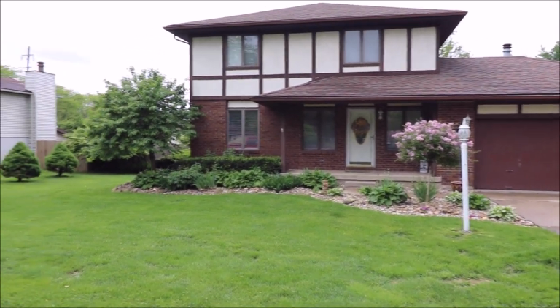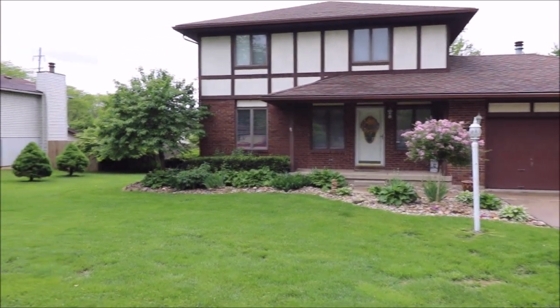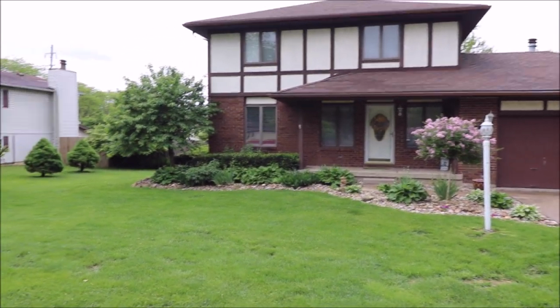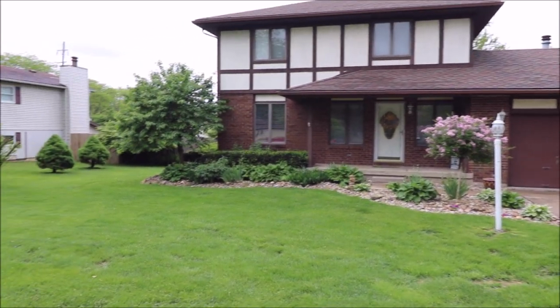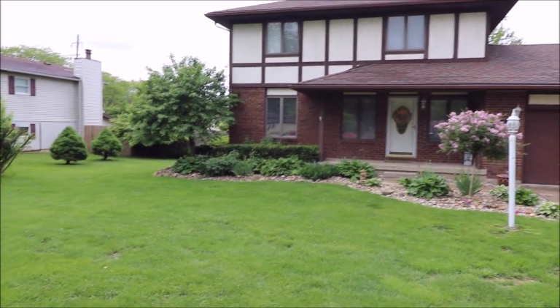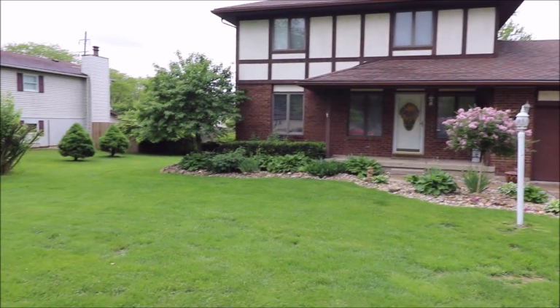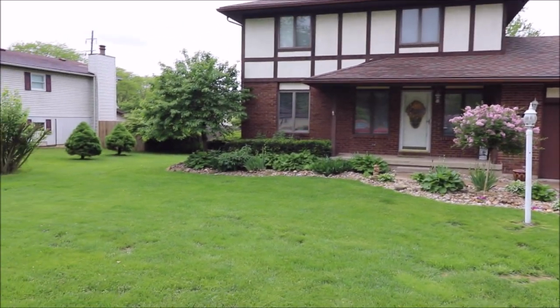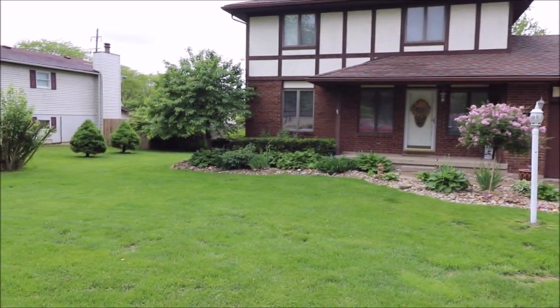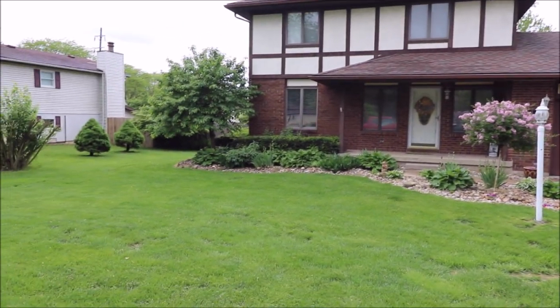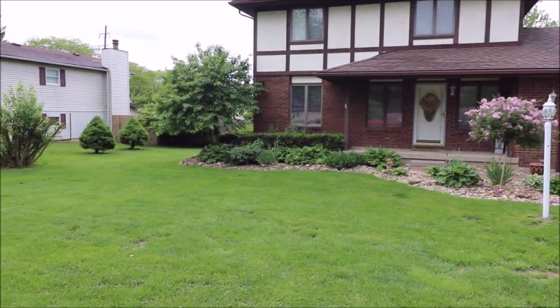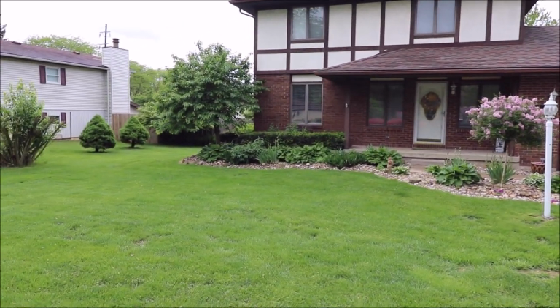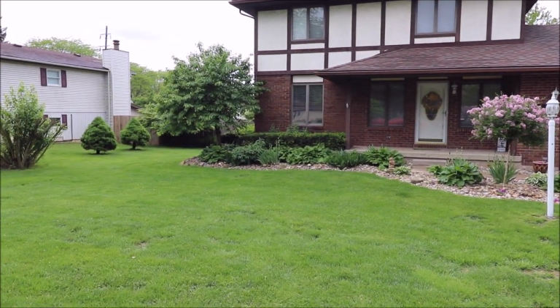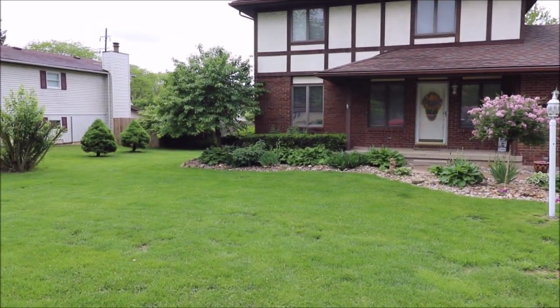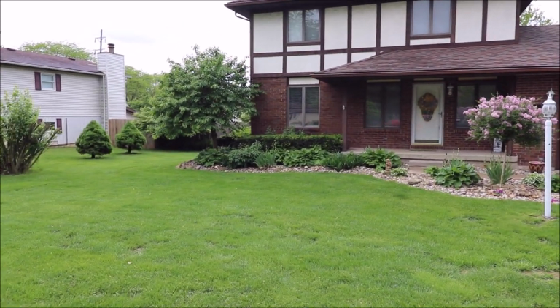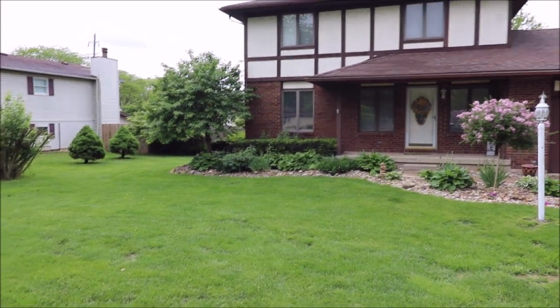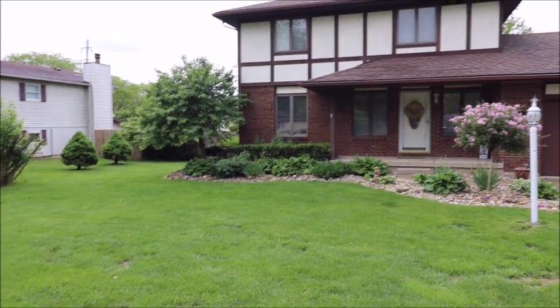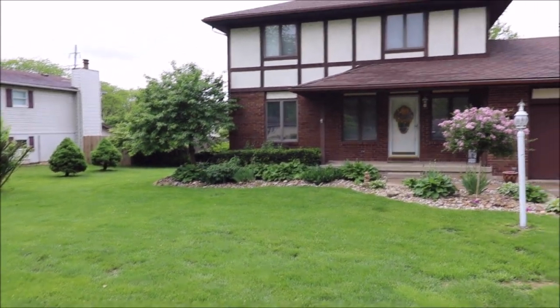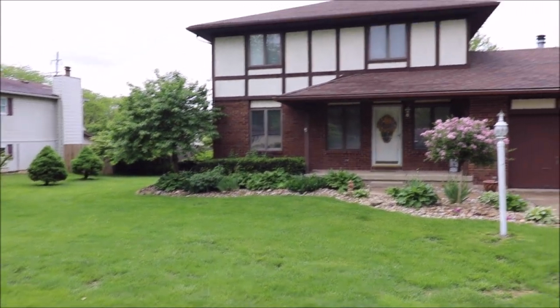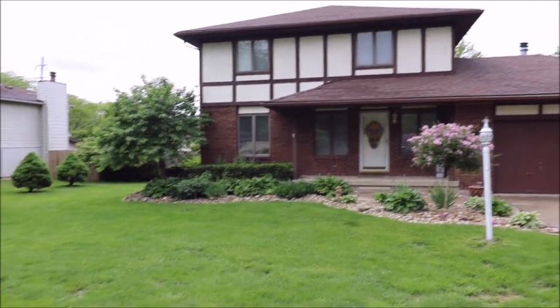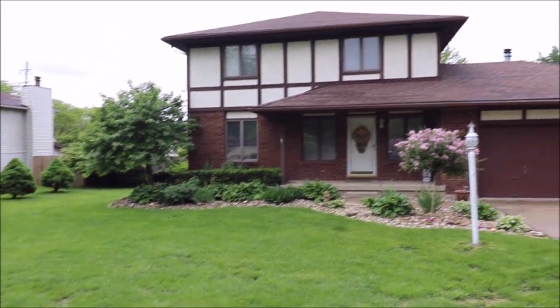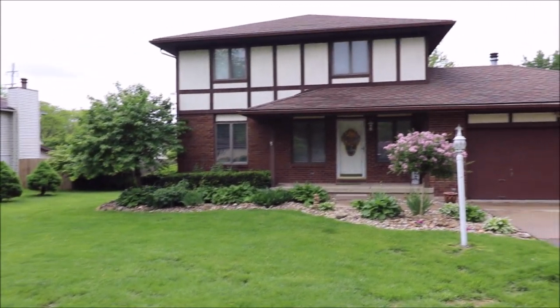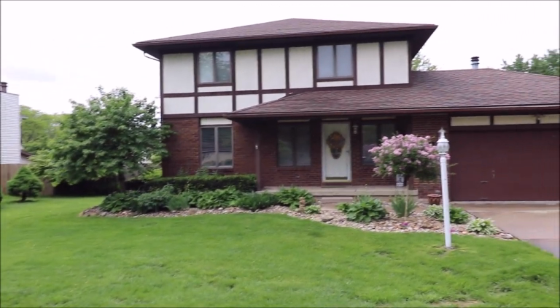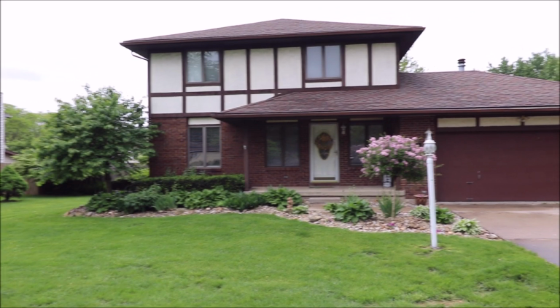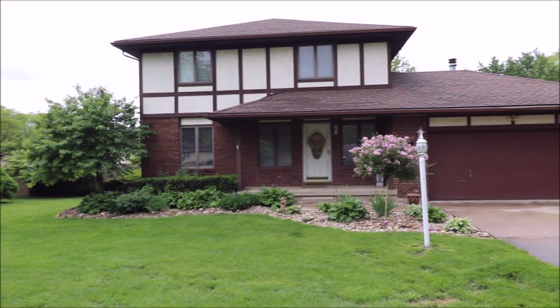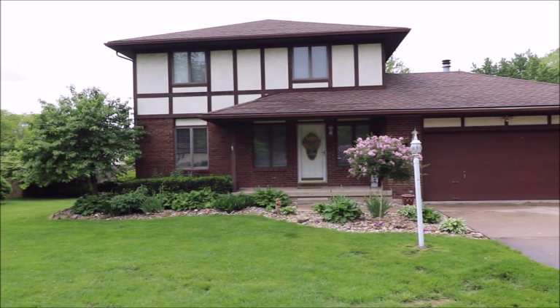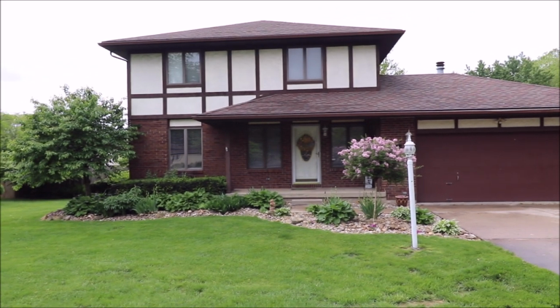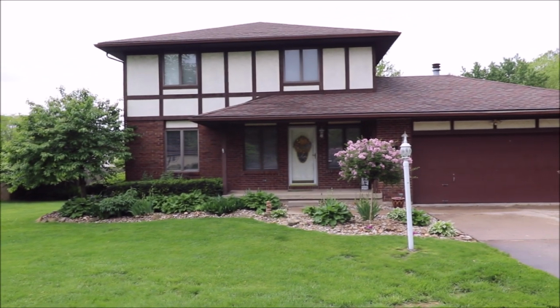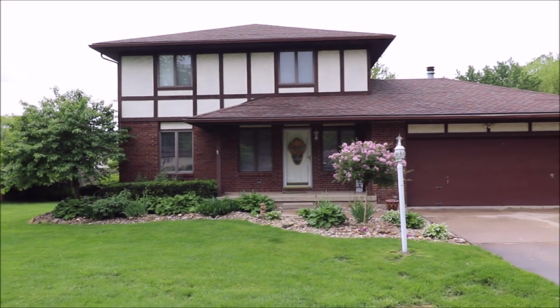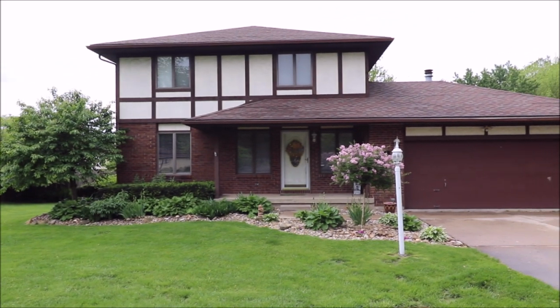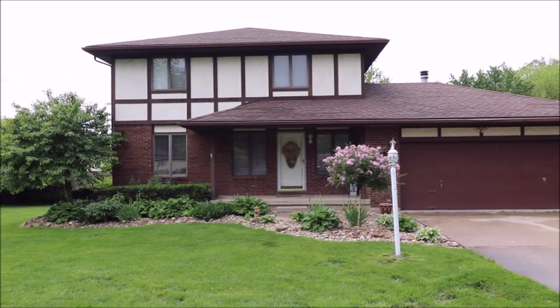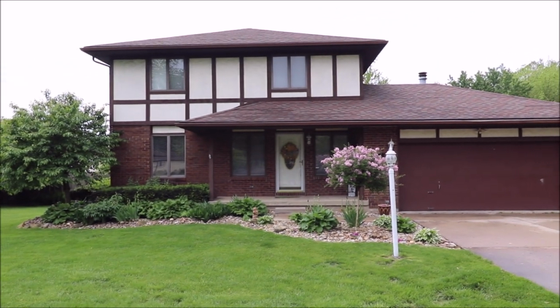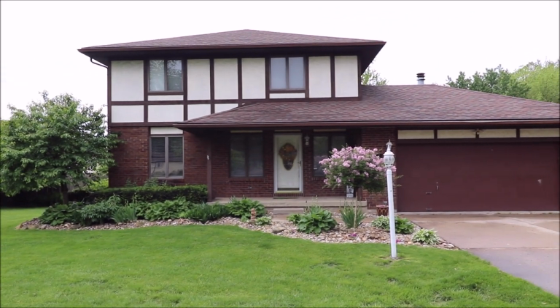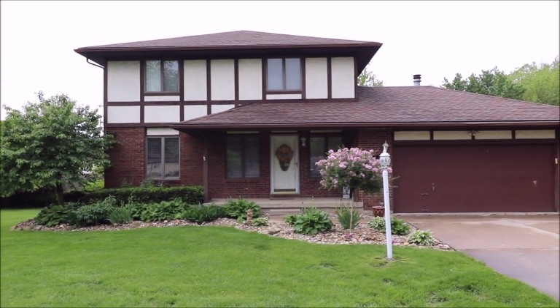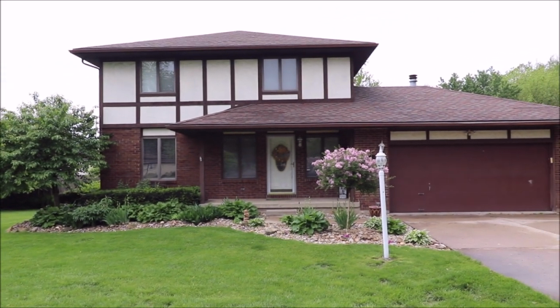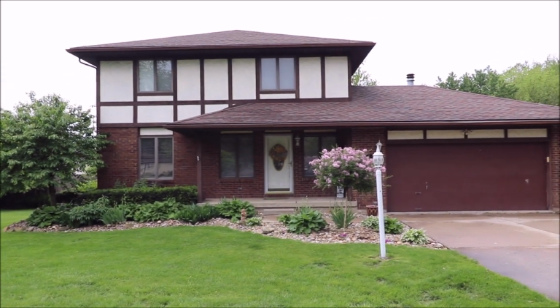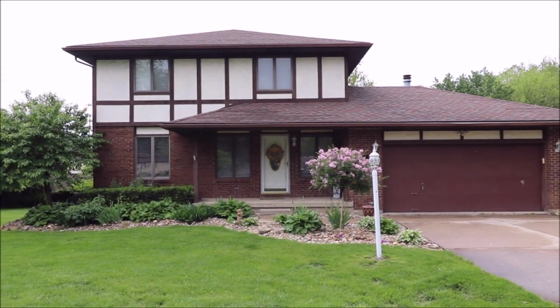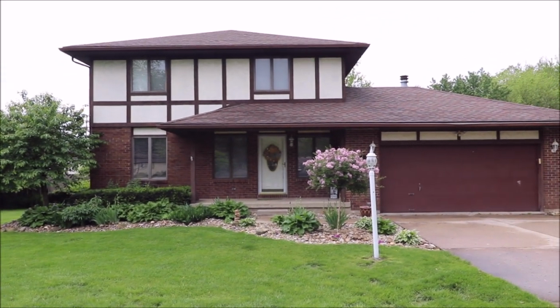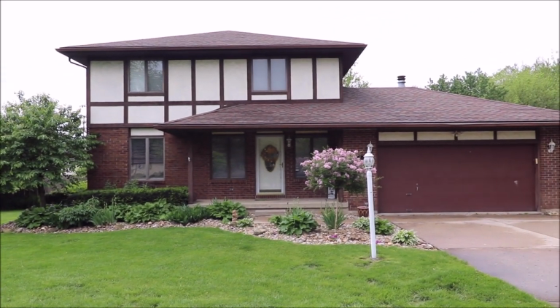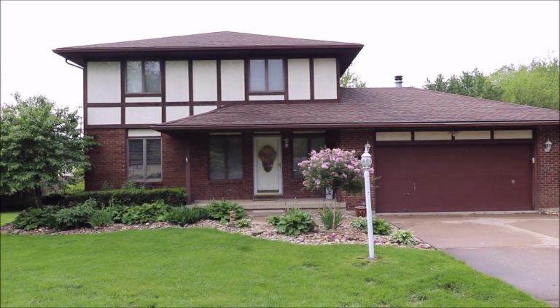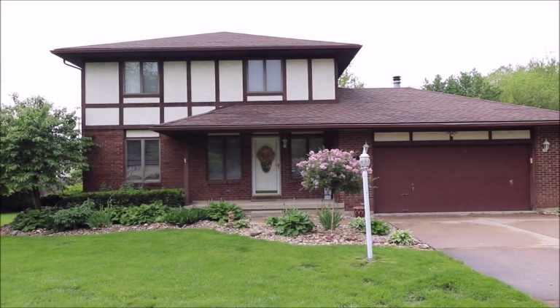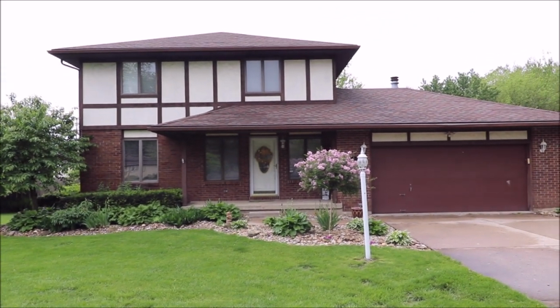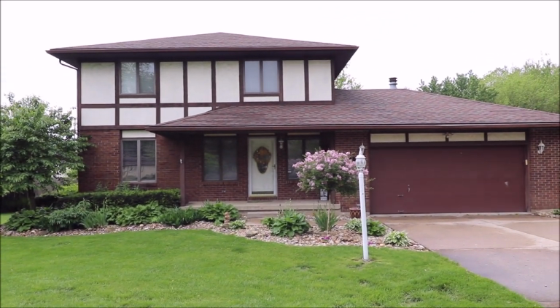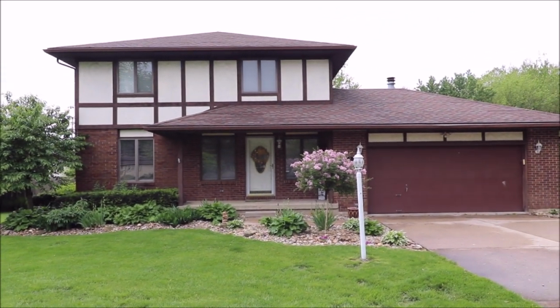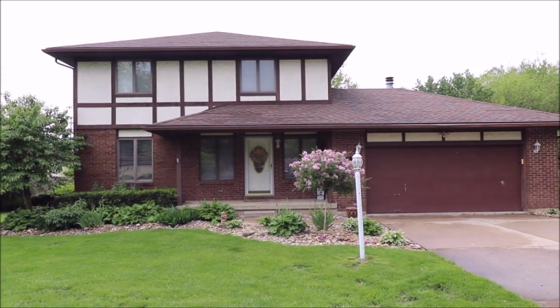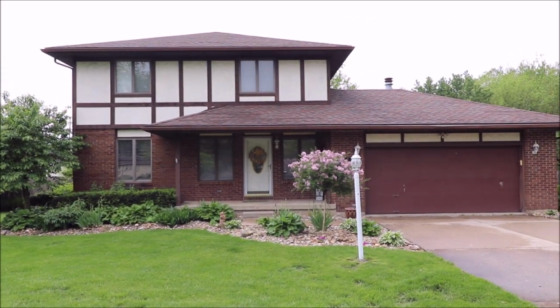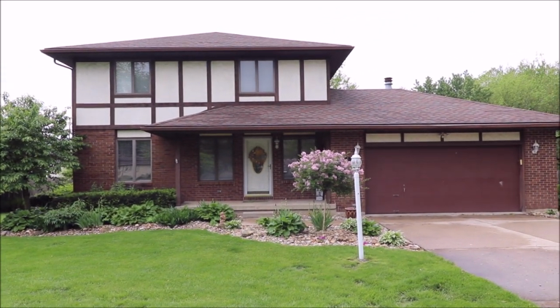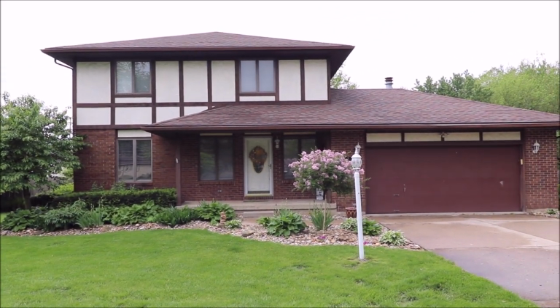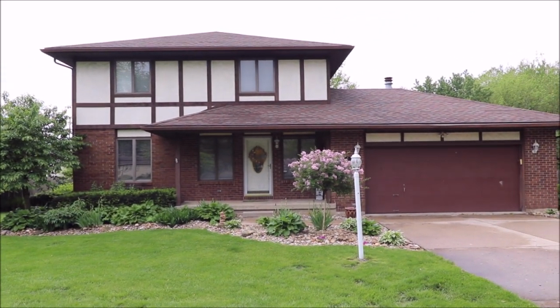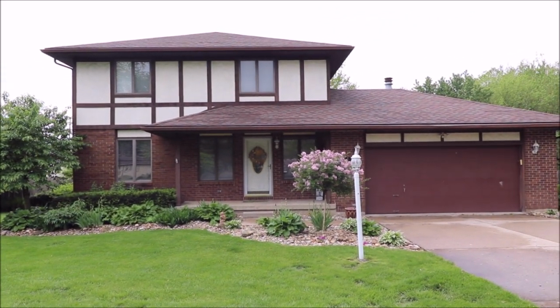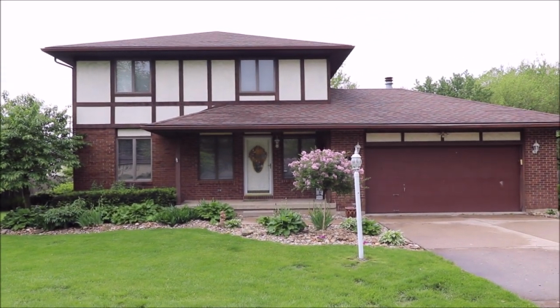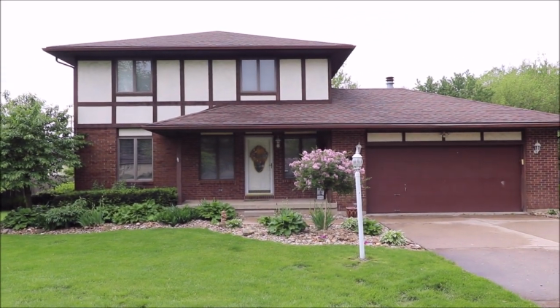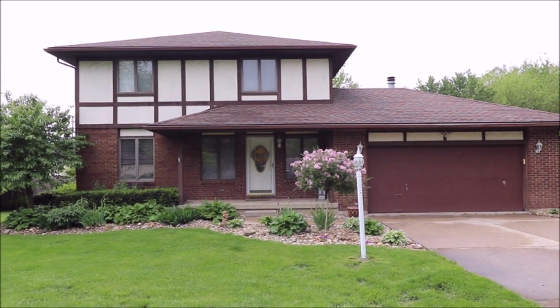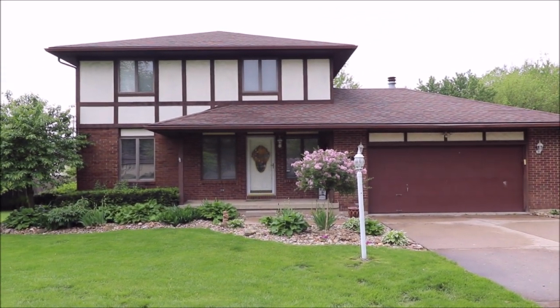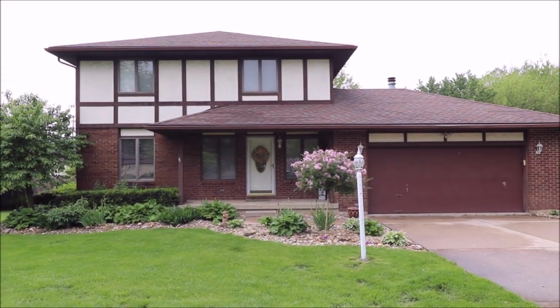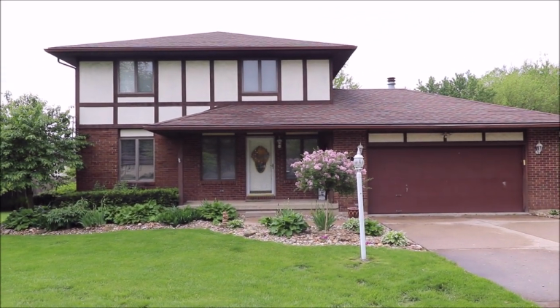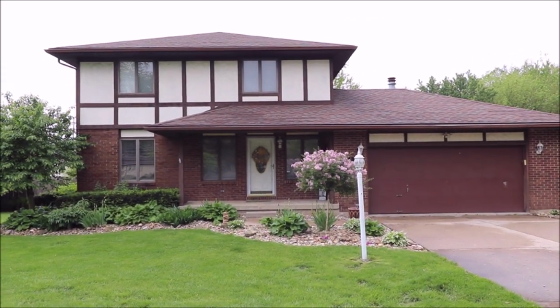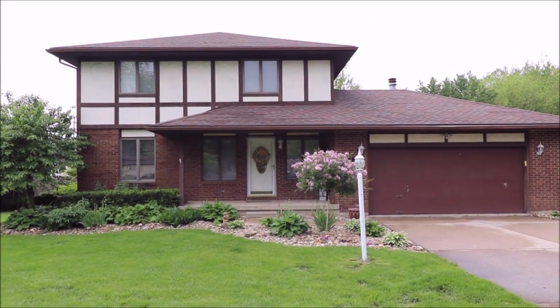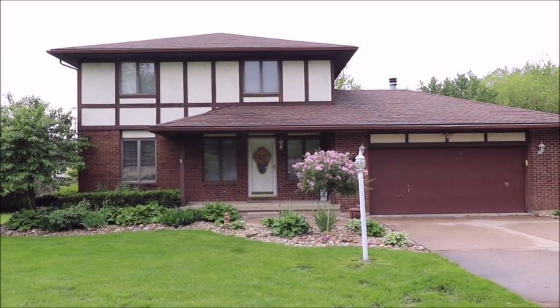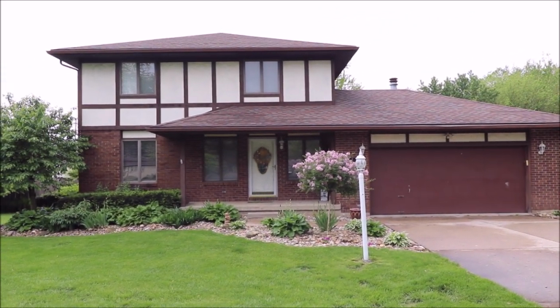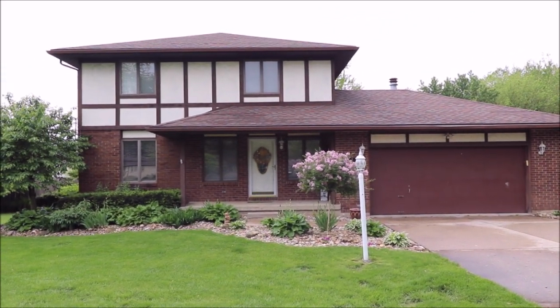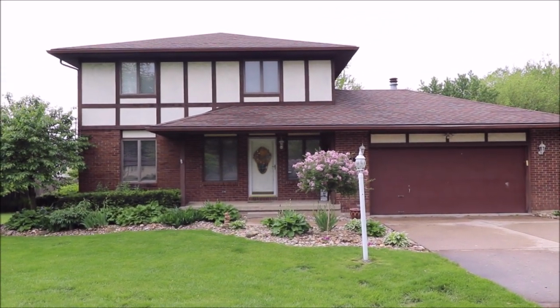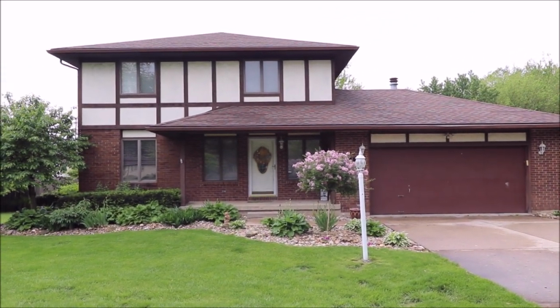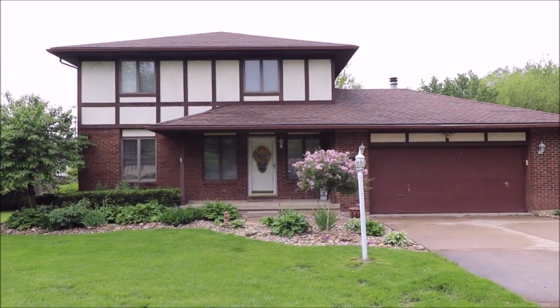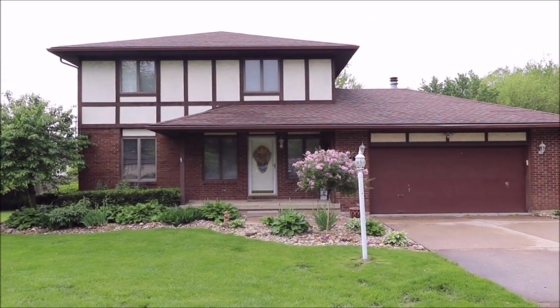Plenty of updates to this home including the roof, kitchen, flooring, furnace, and A.C.